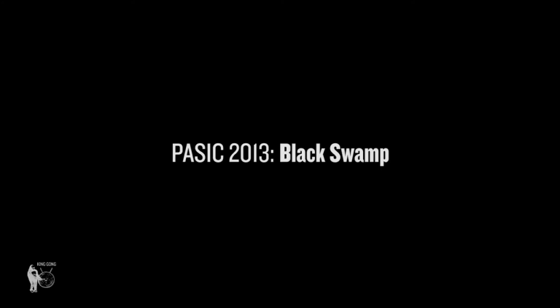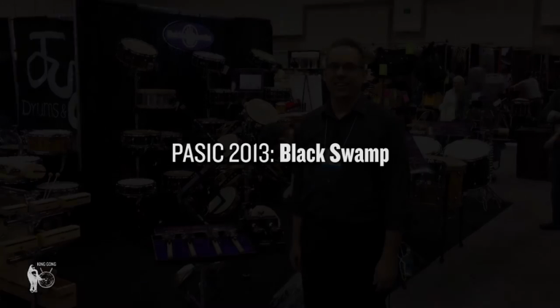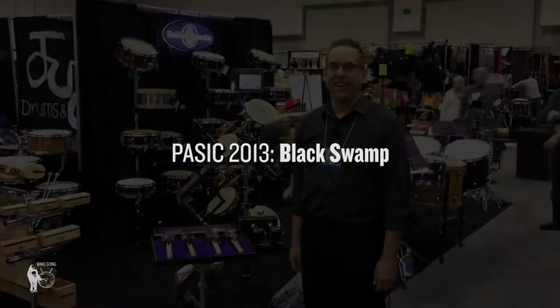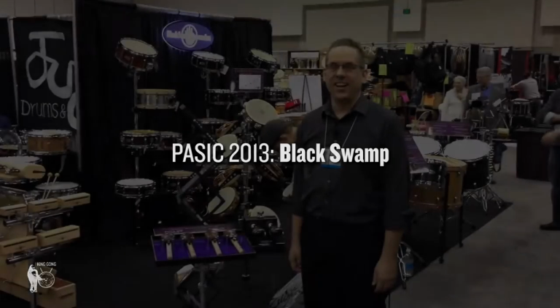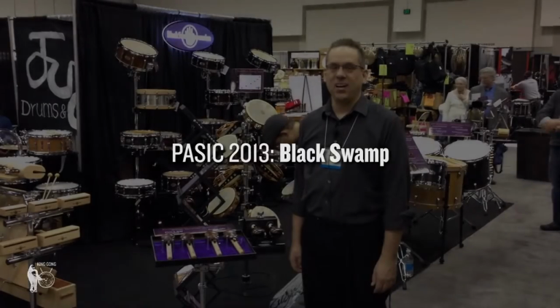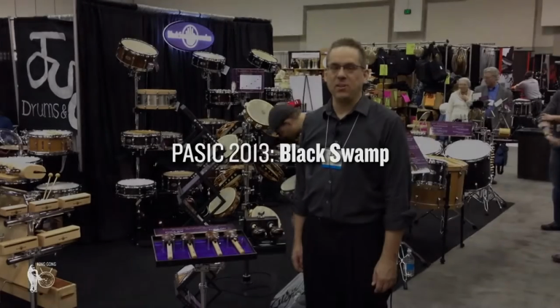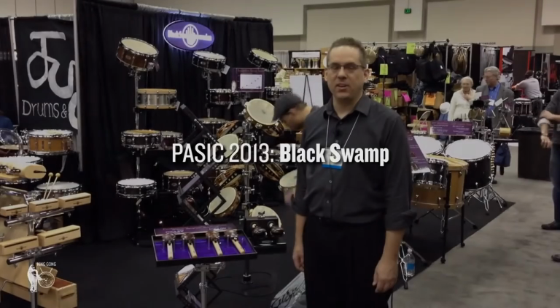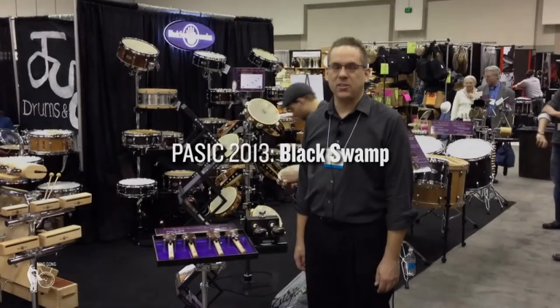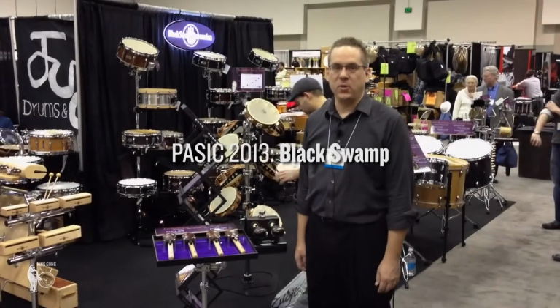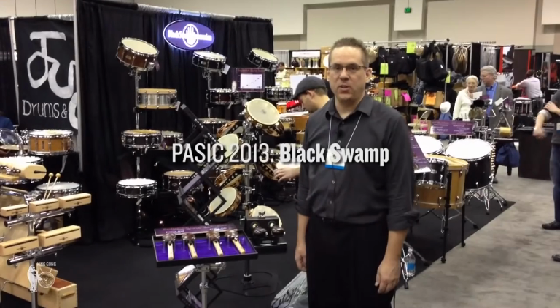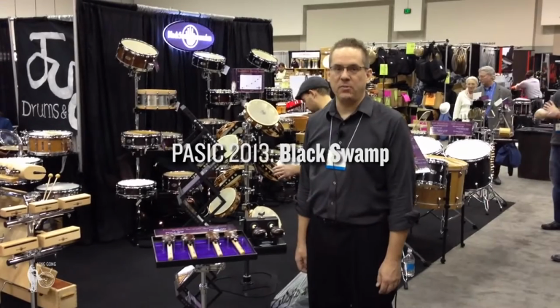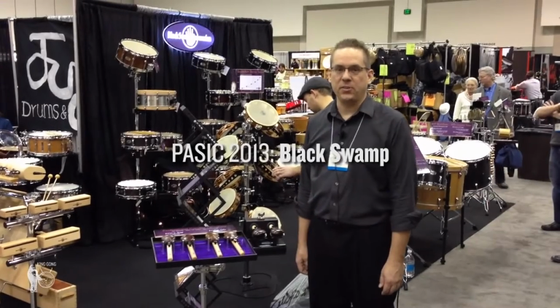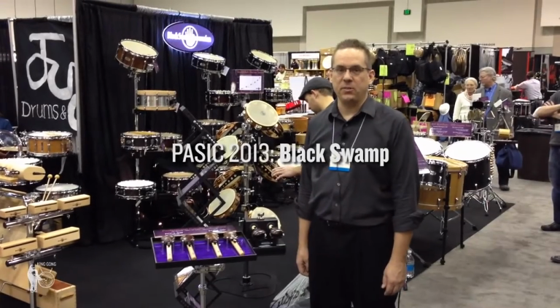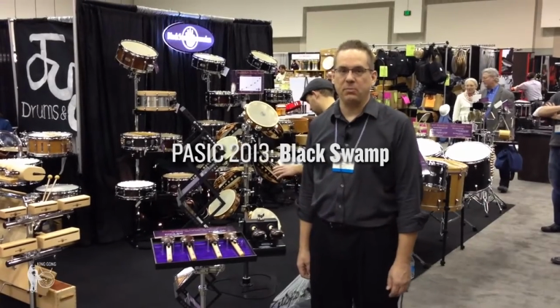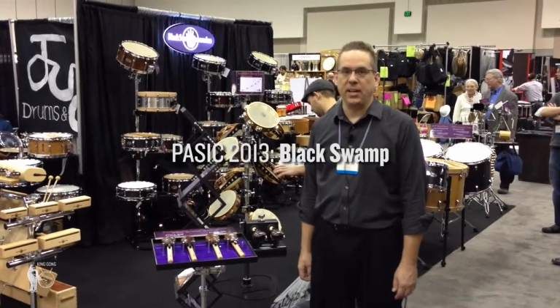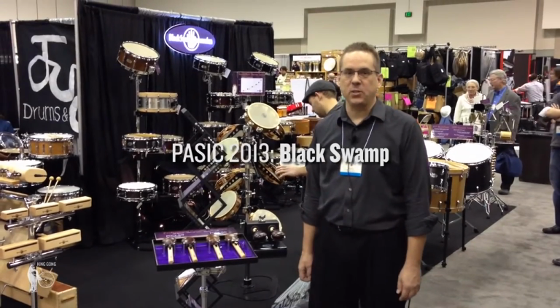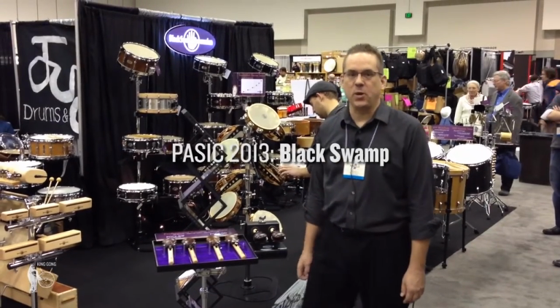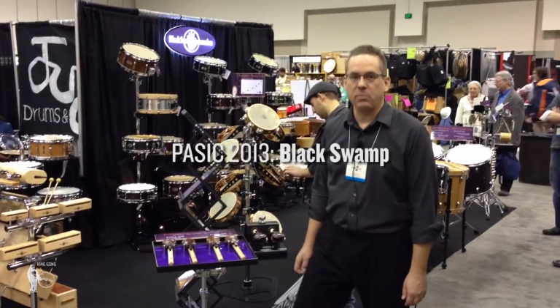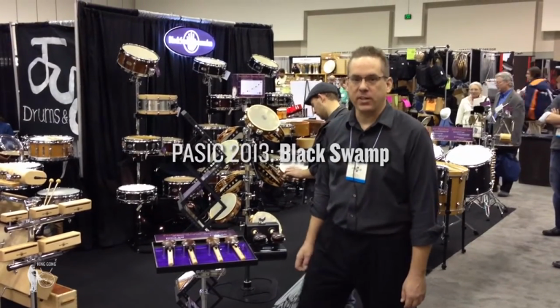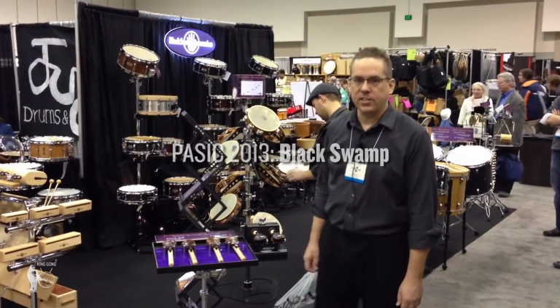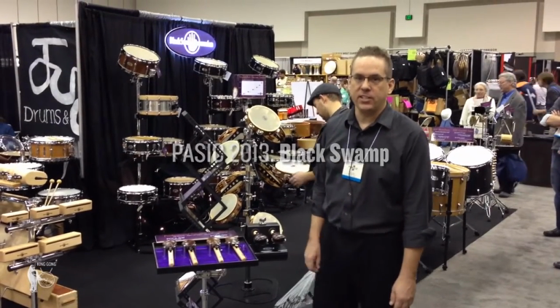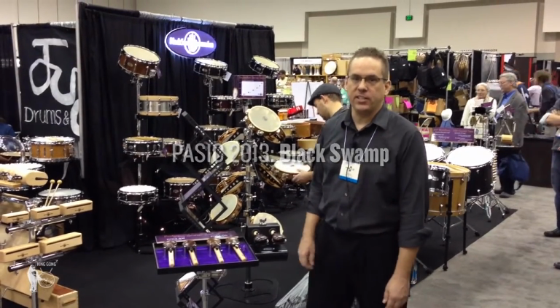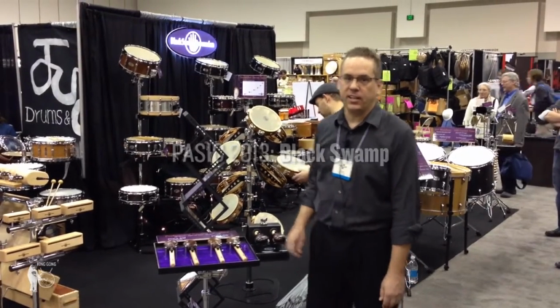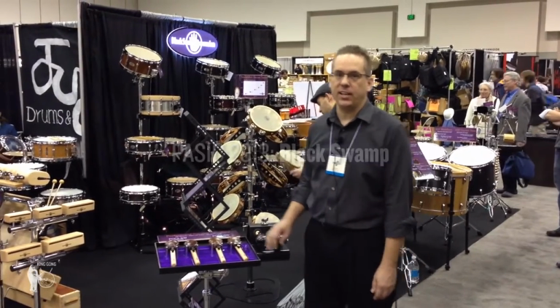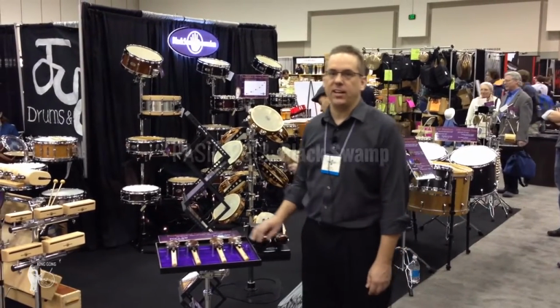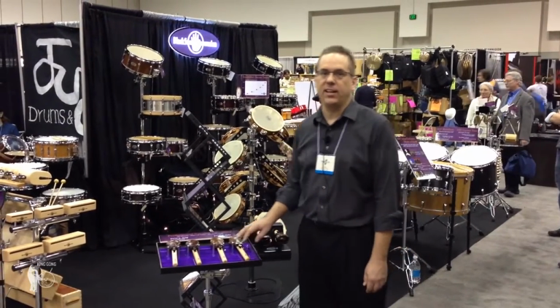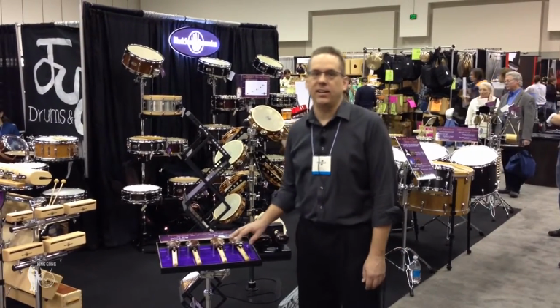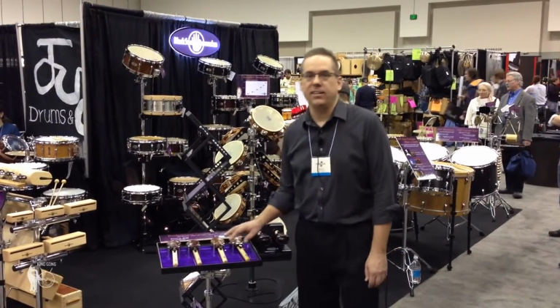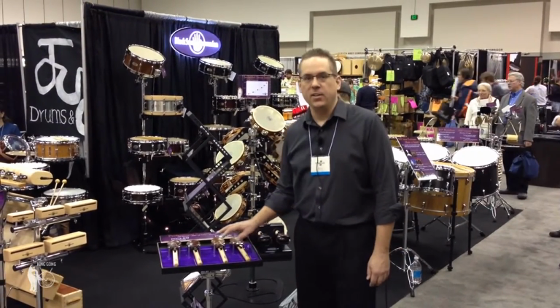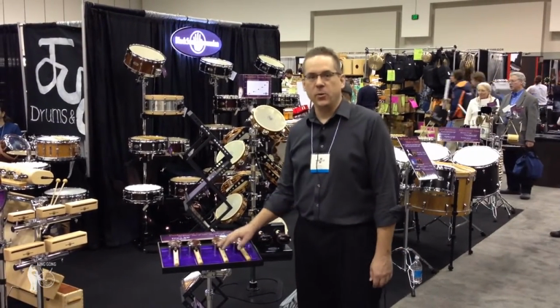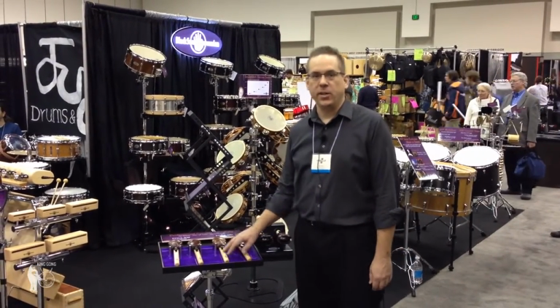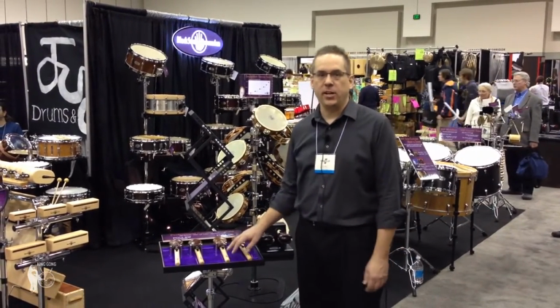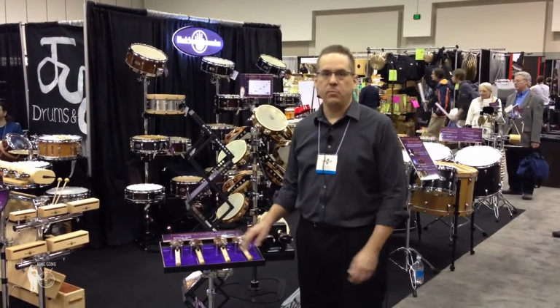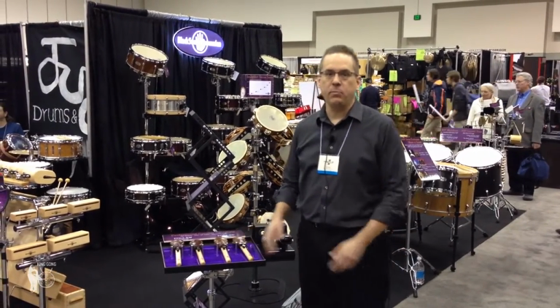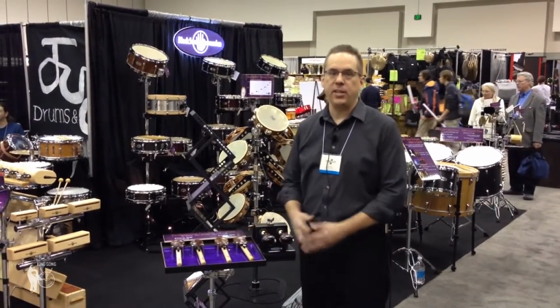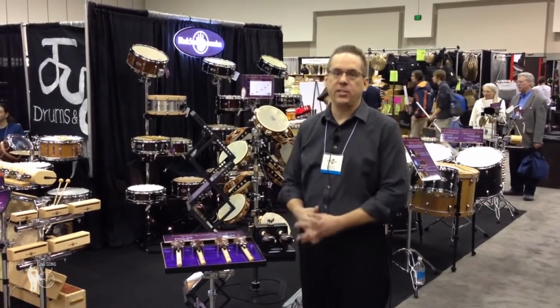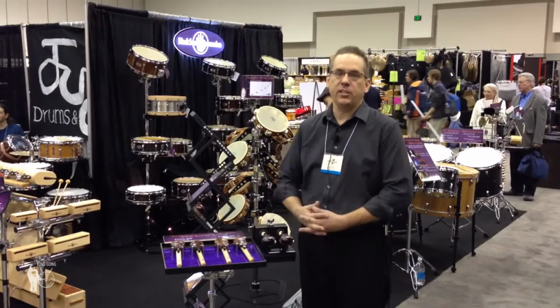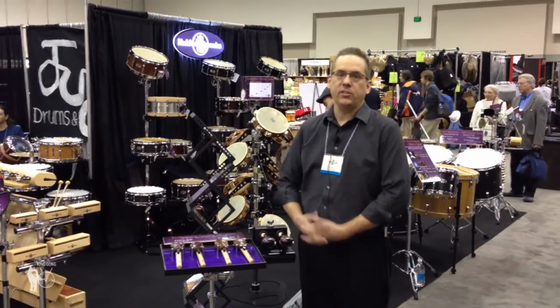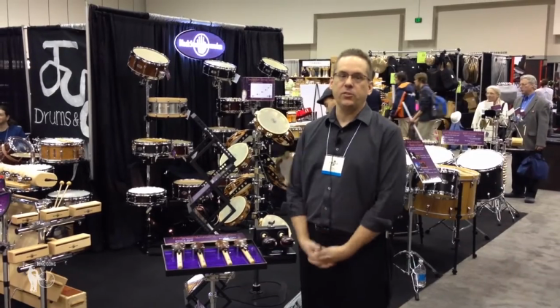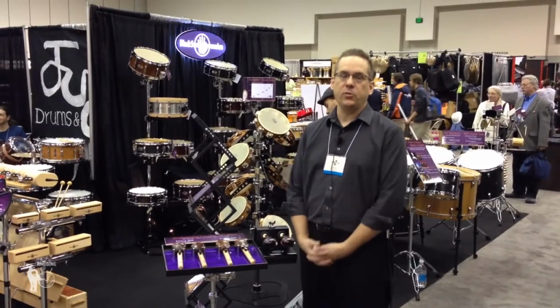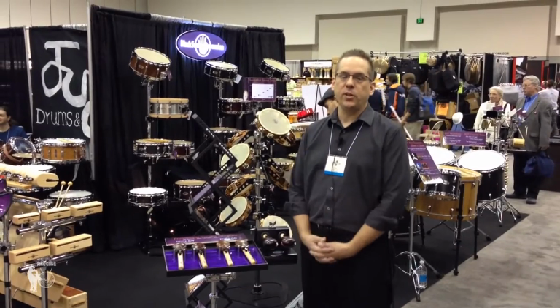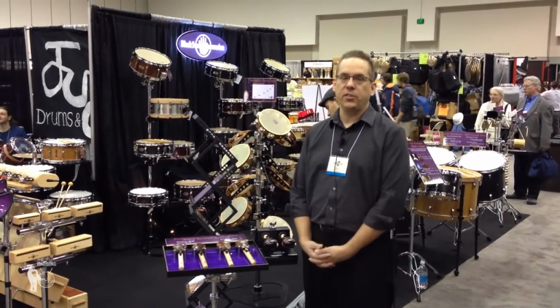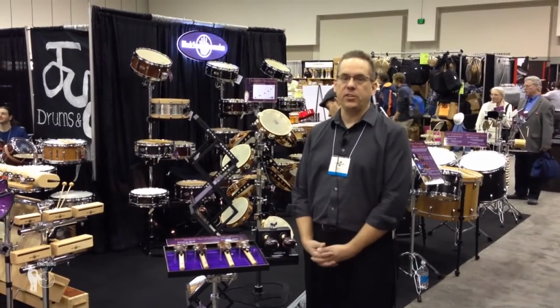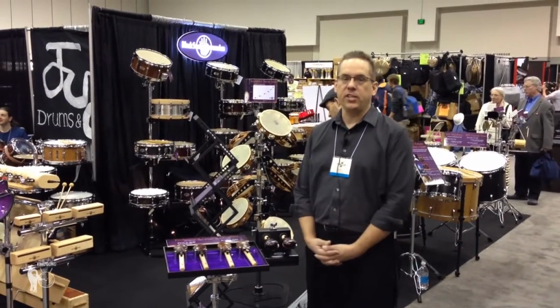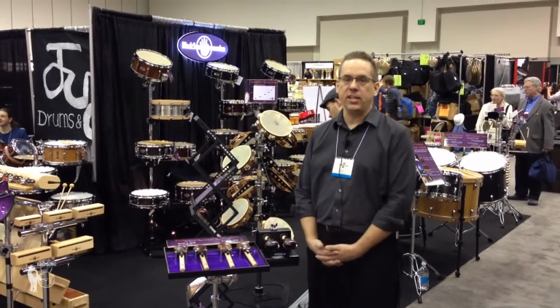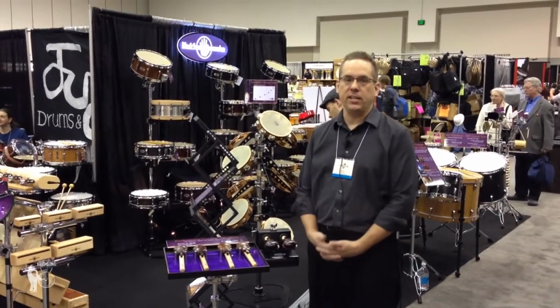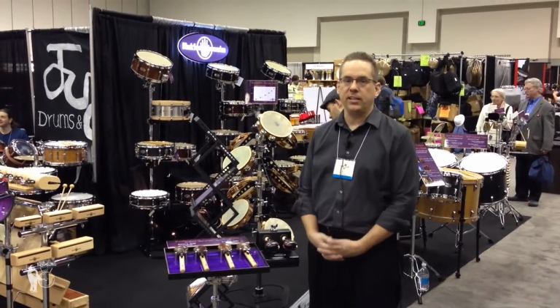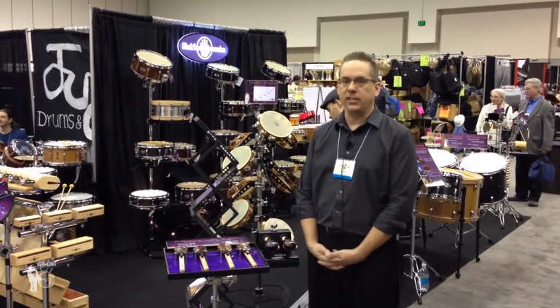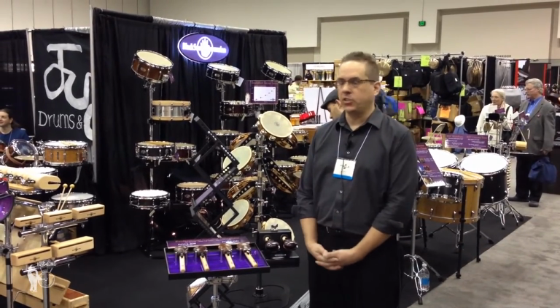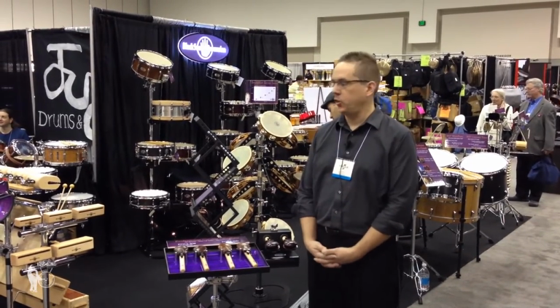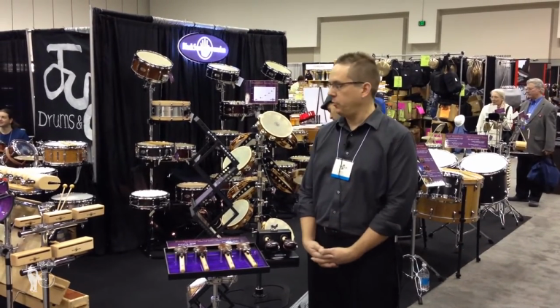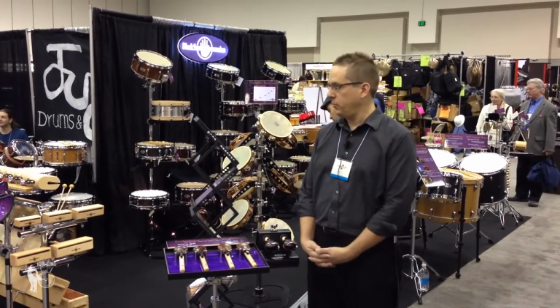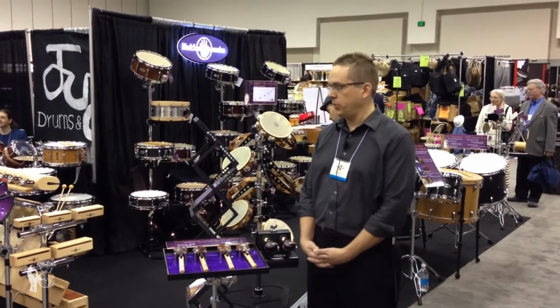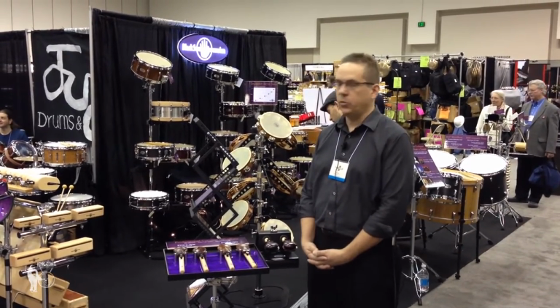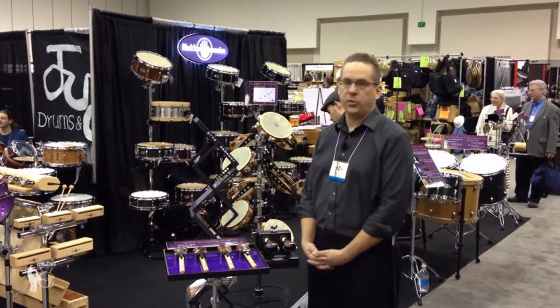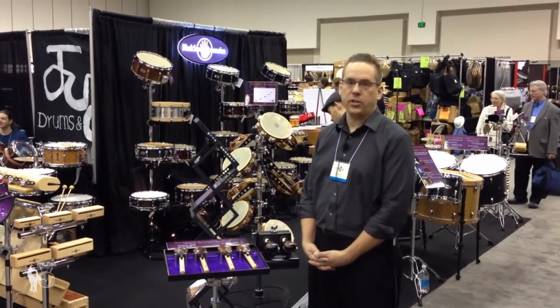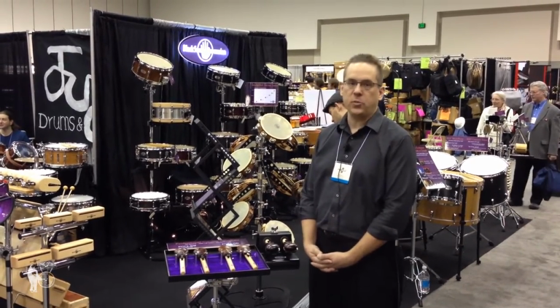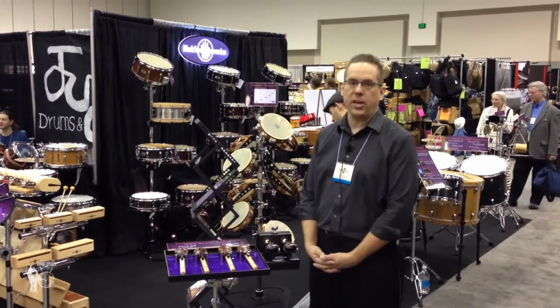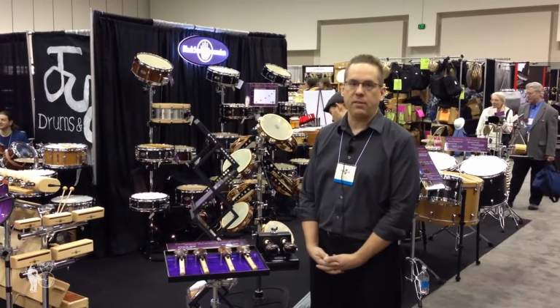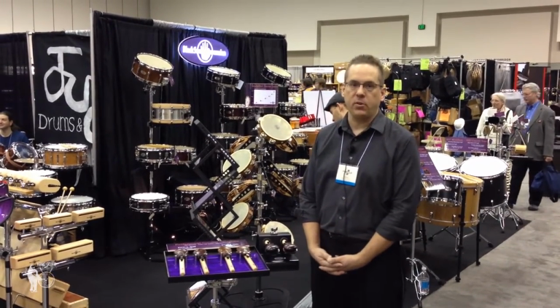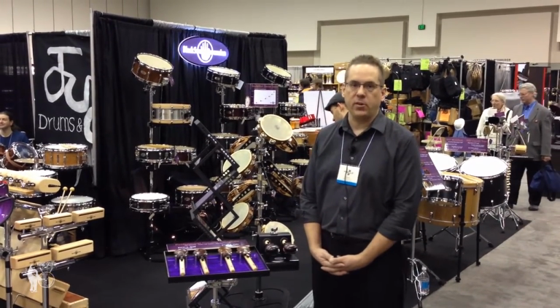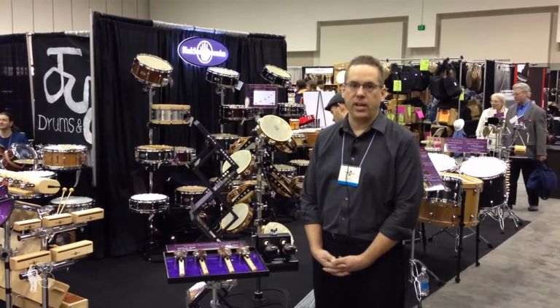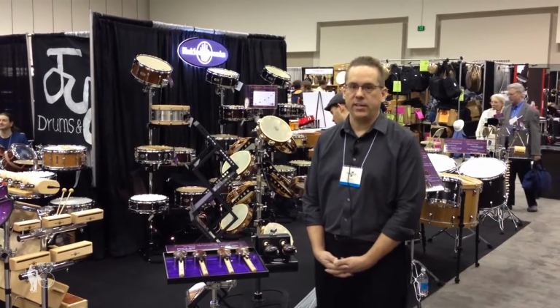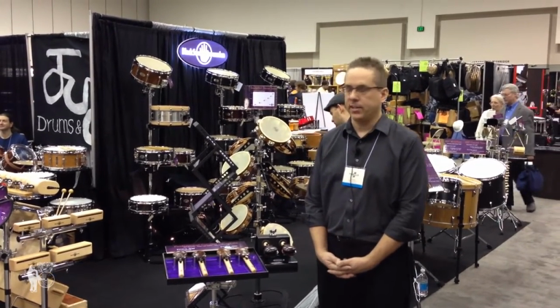Hi, I'm Eric Soy from Black Swamp Percussion, and we're here at PASIC 2013. I'd like to show you a few of the new things we have going on here.